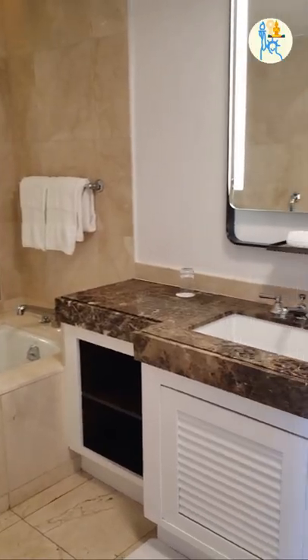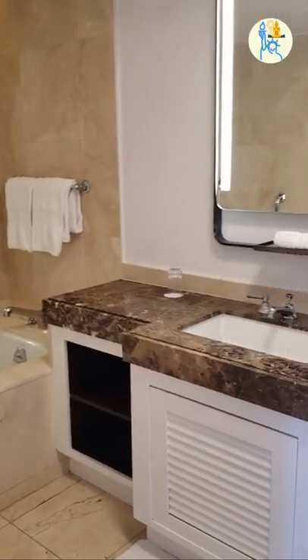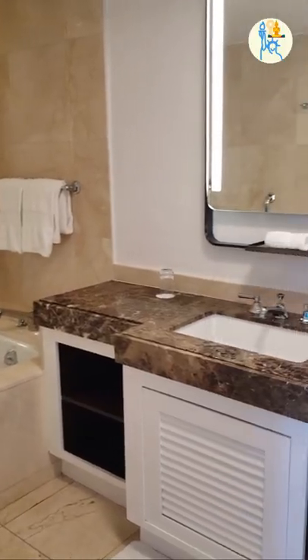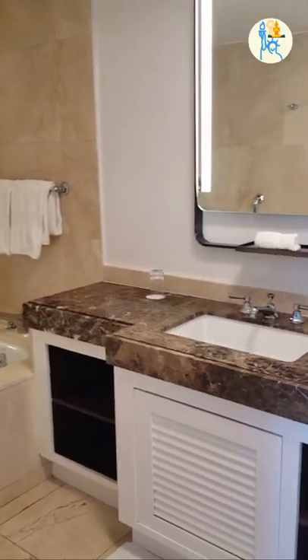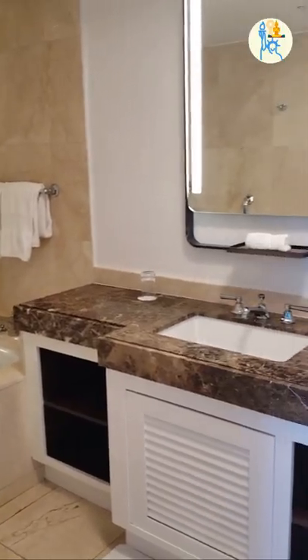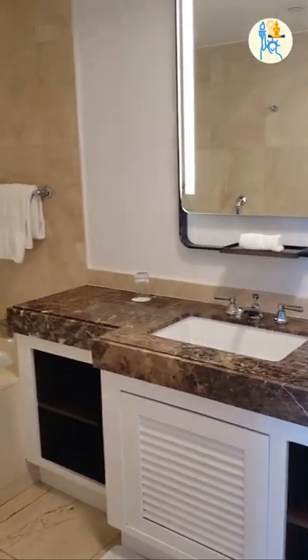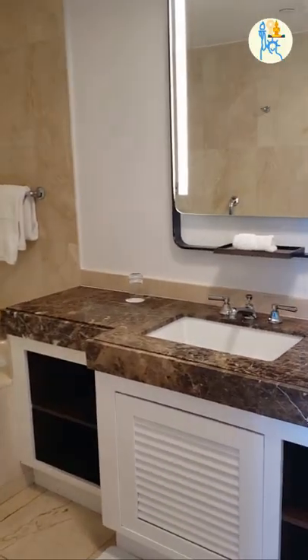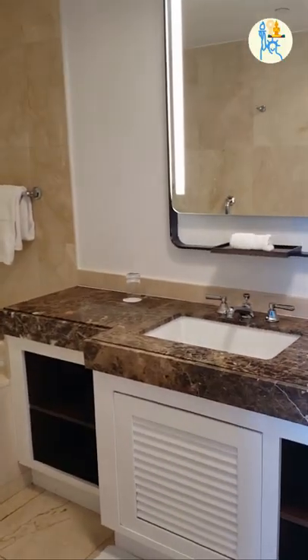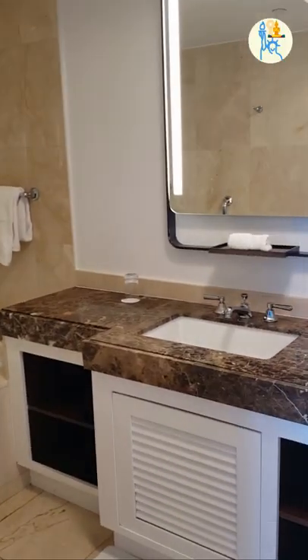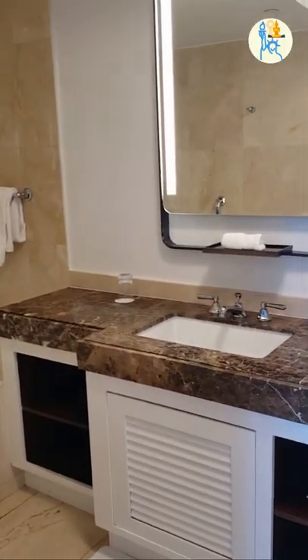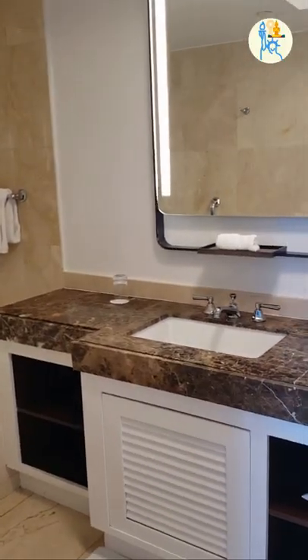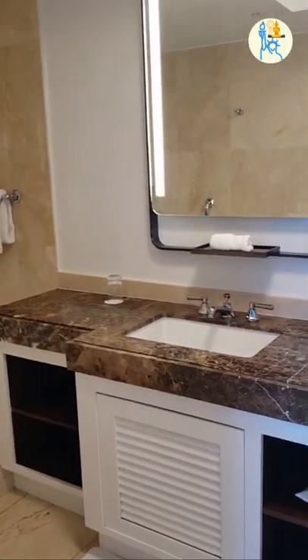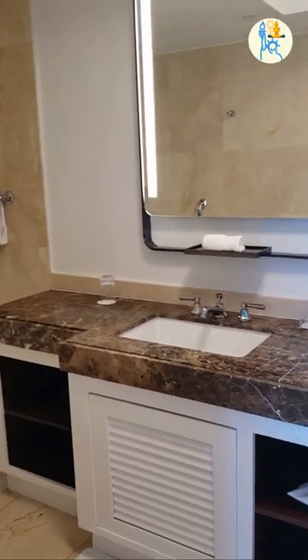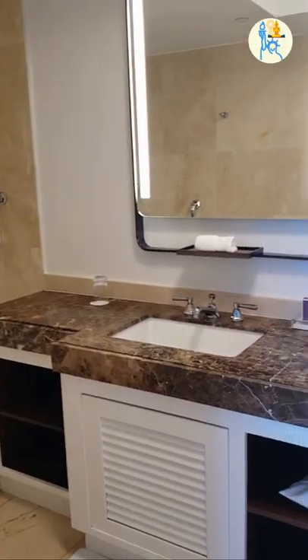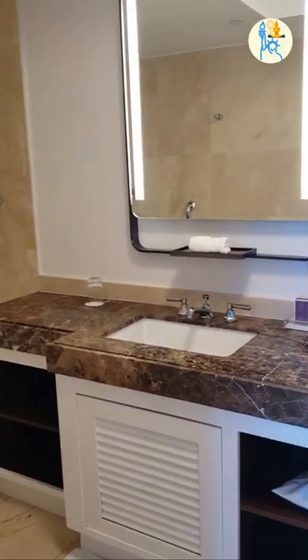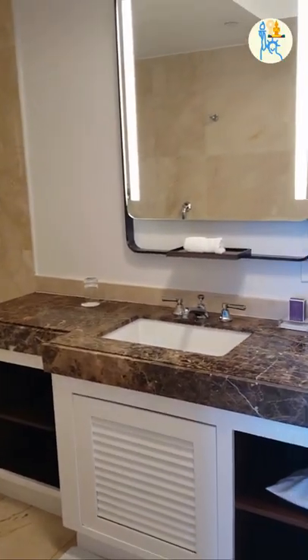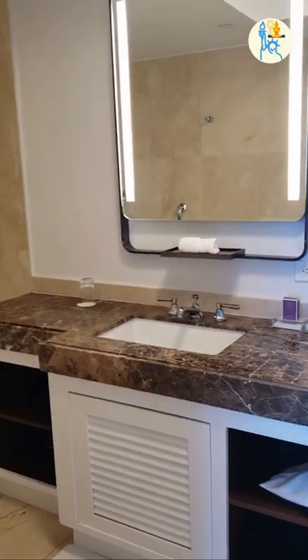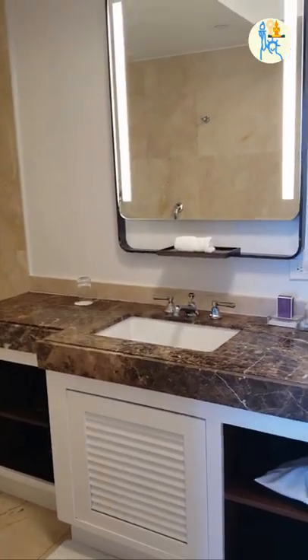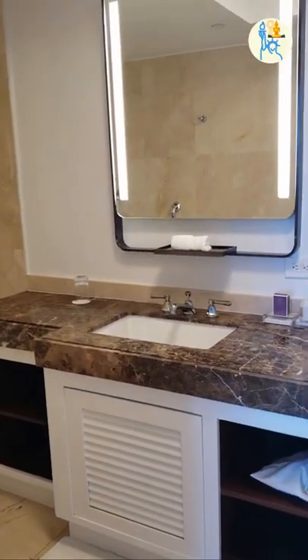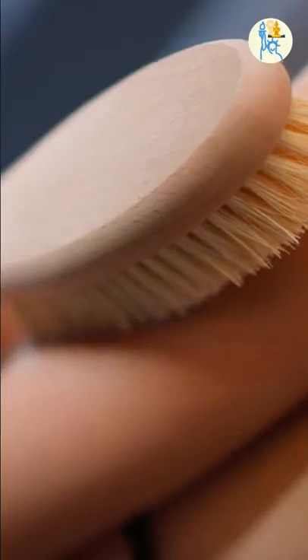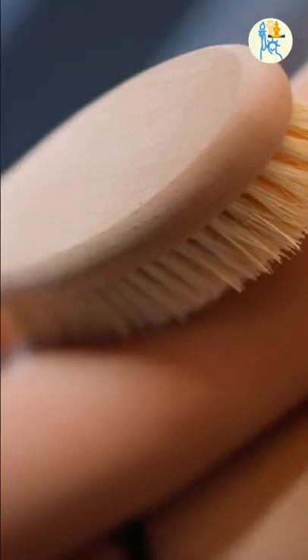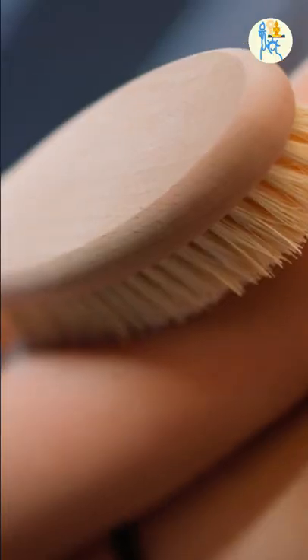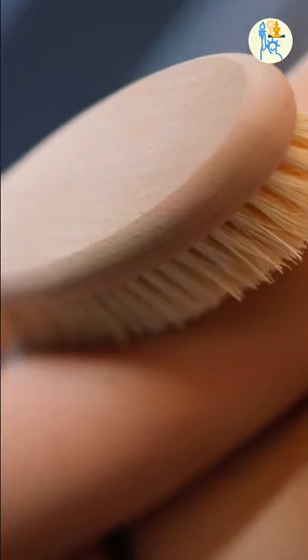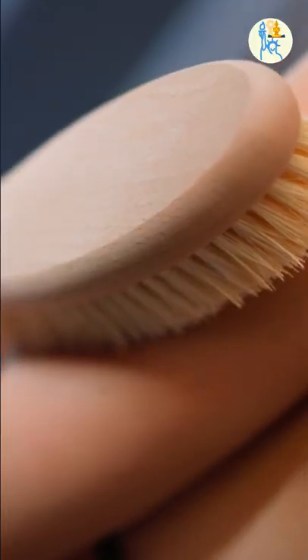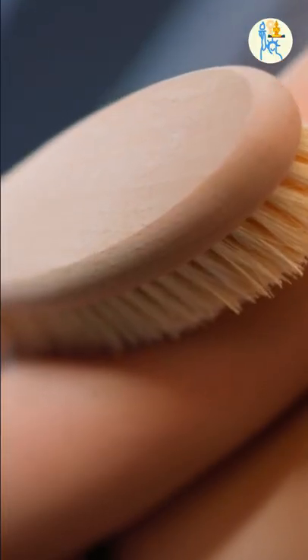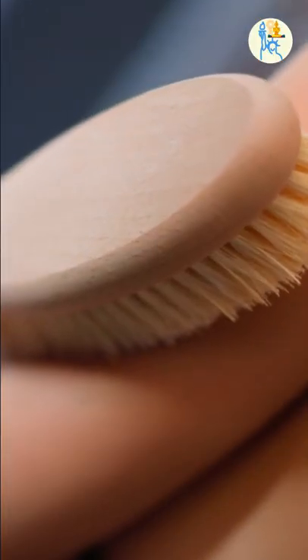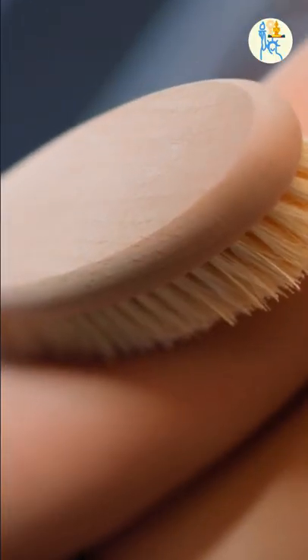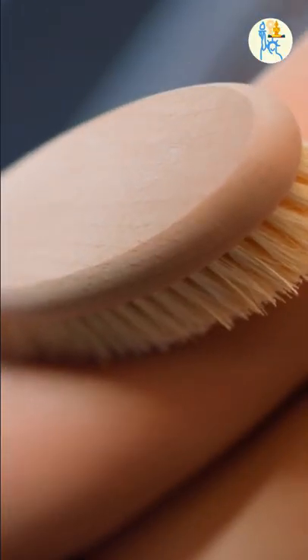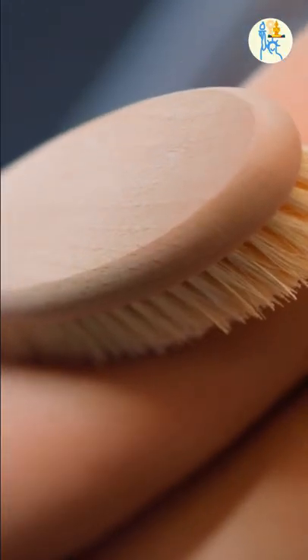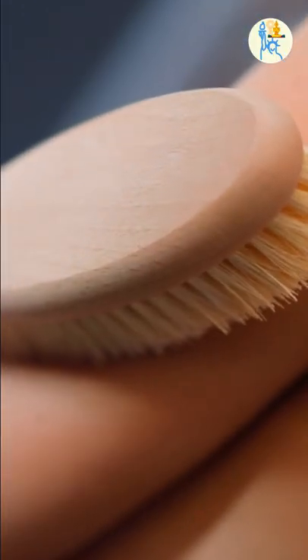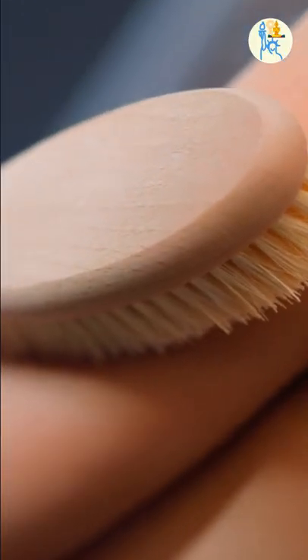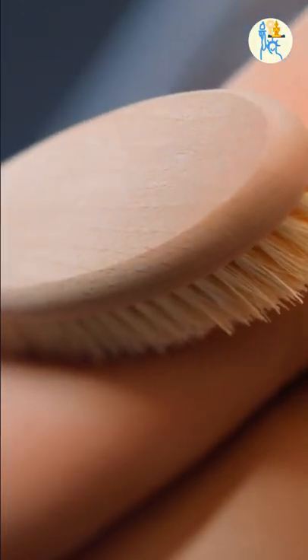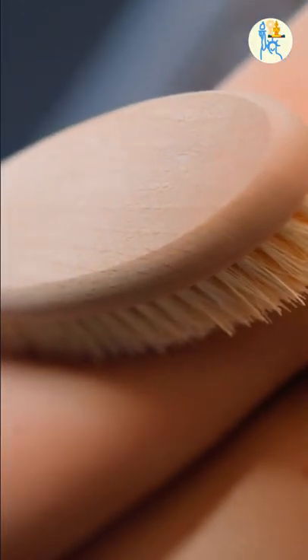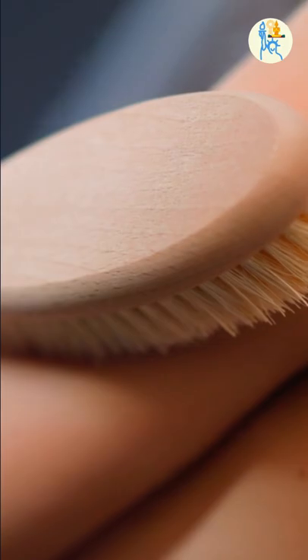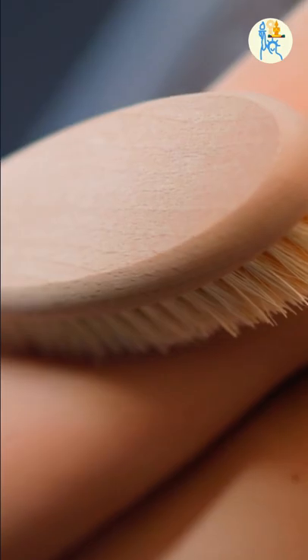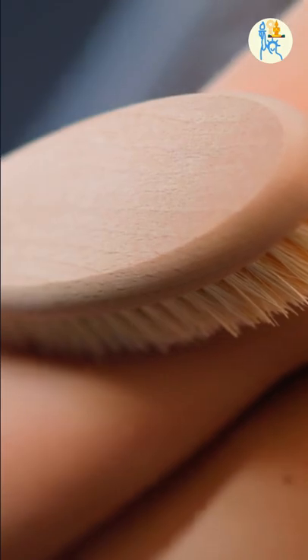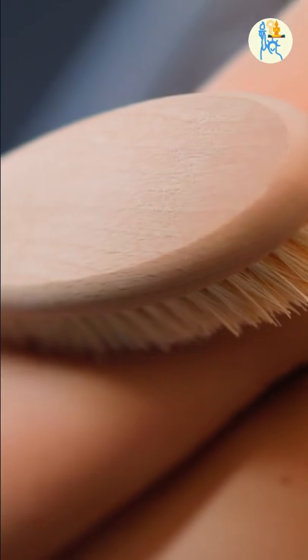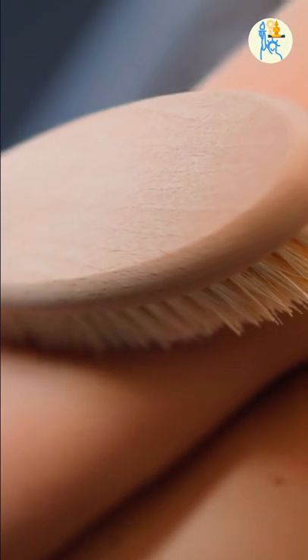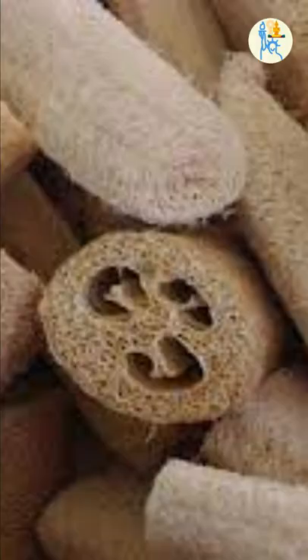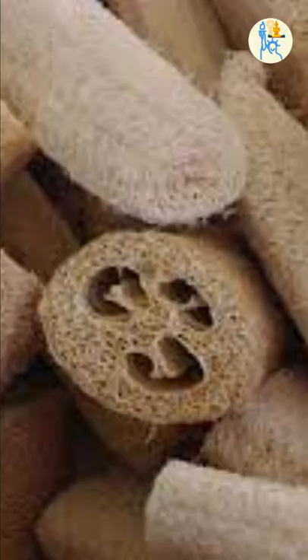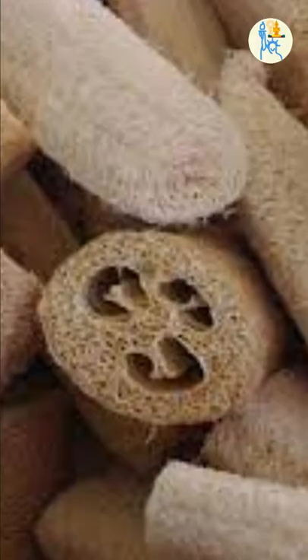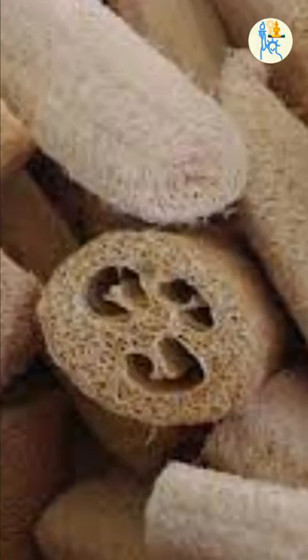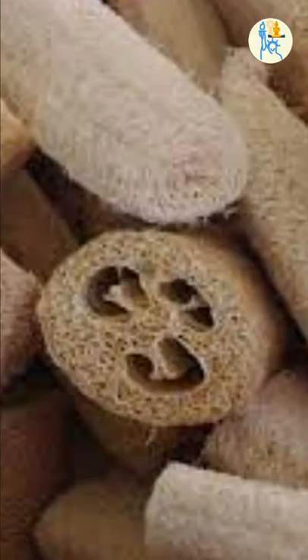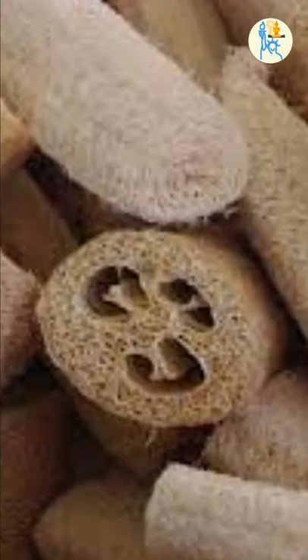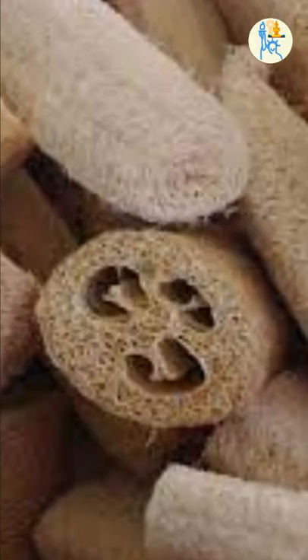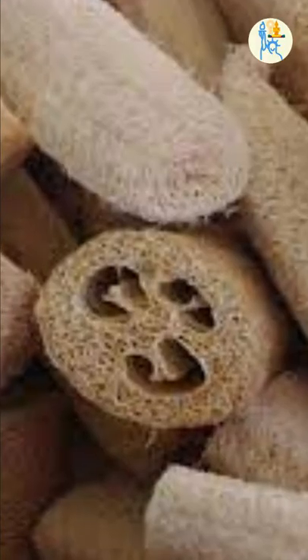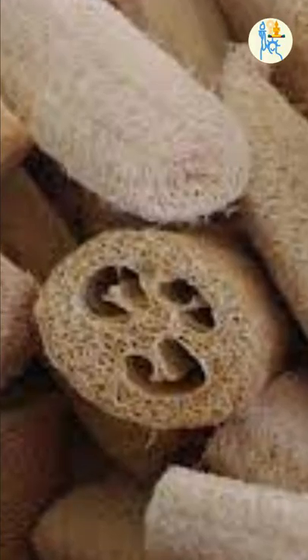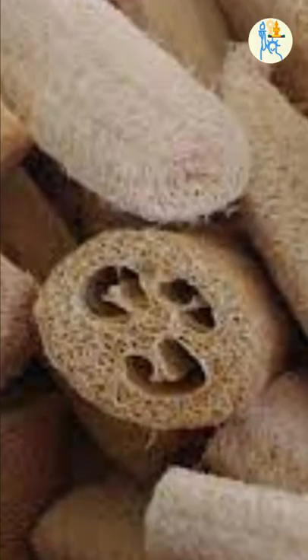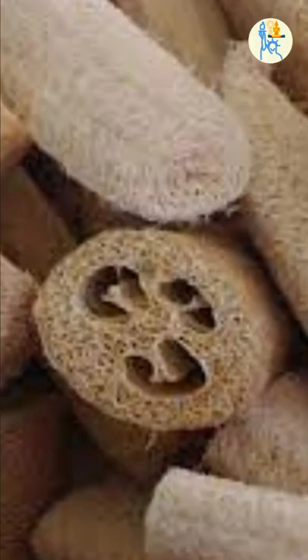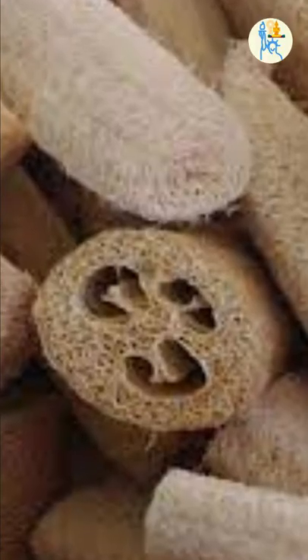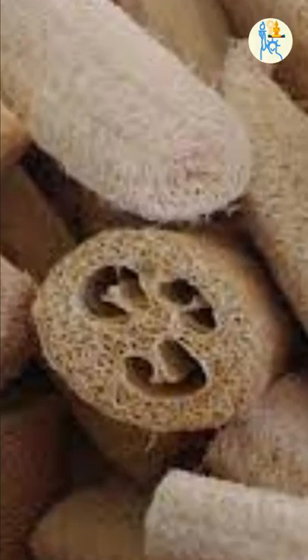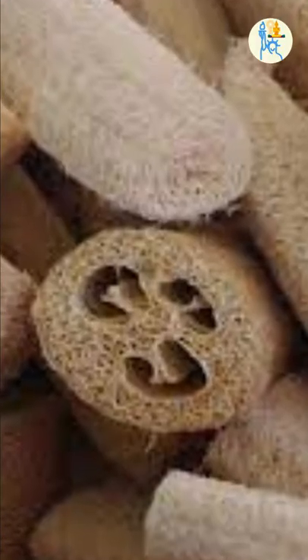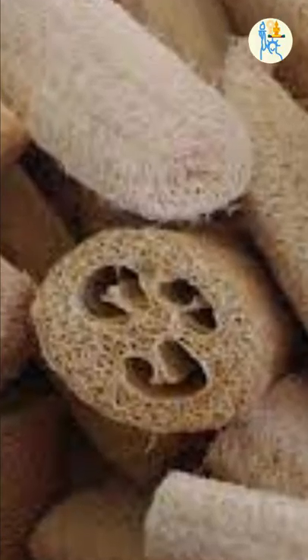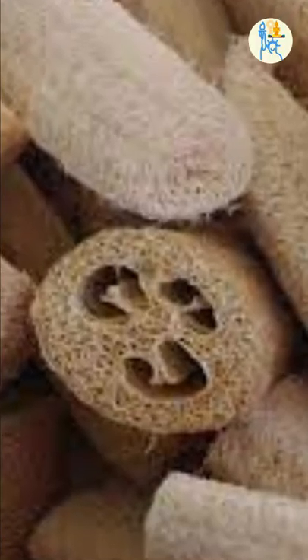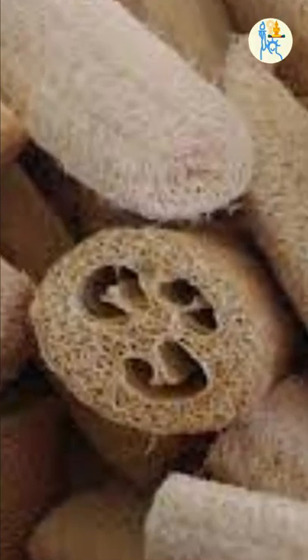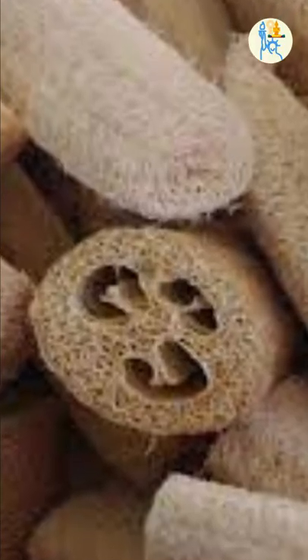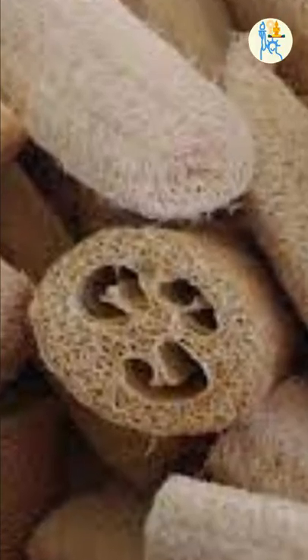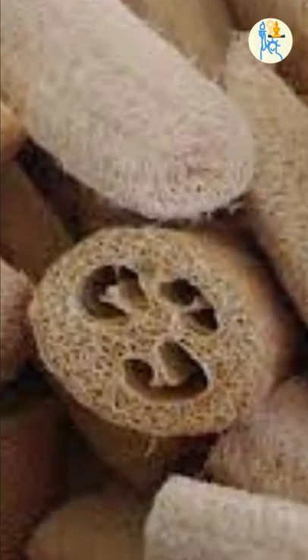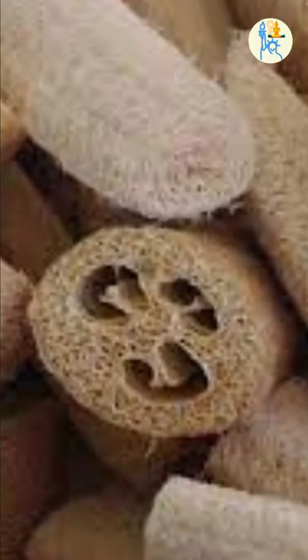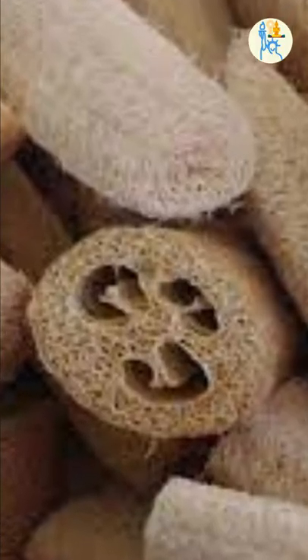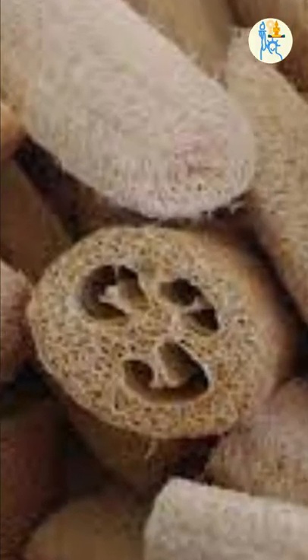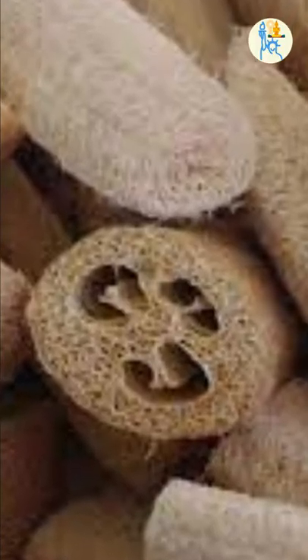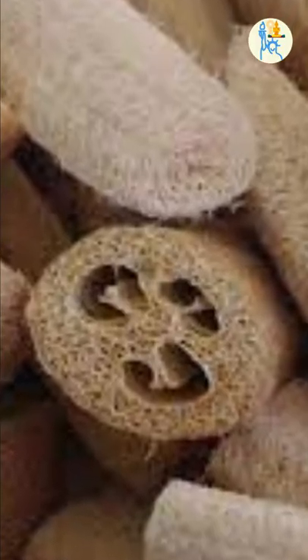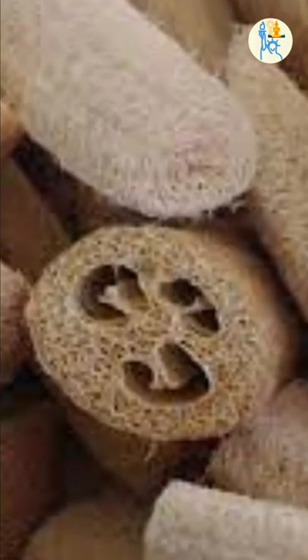In Thailand, the products that we use to clean the body are different. For example, we use a loofah sponge for cleaning the body.